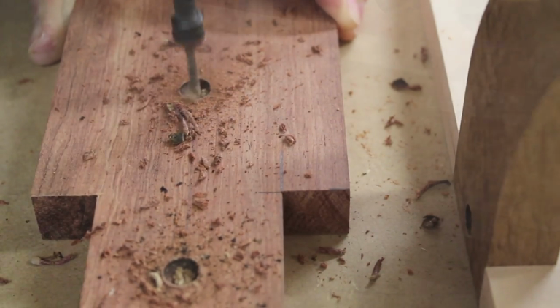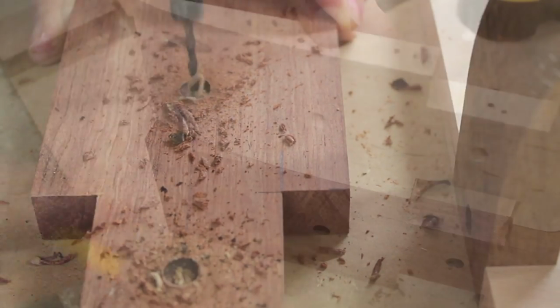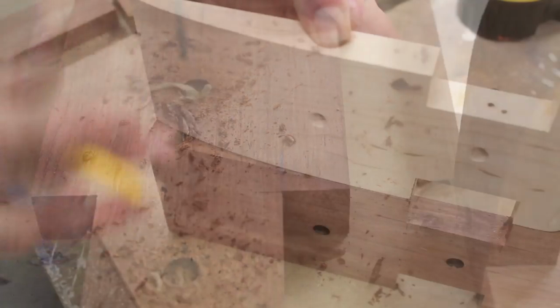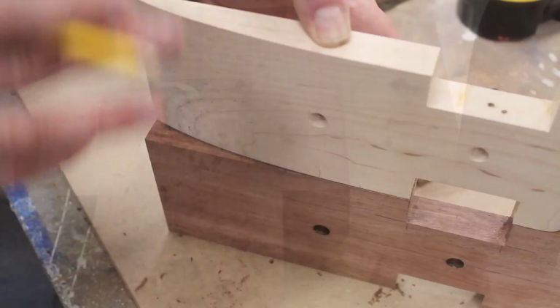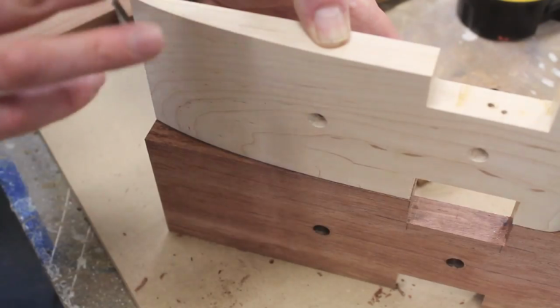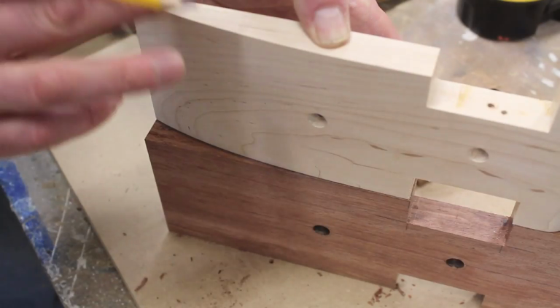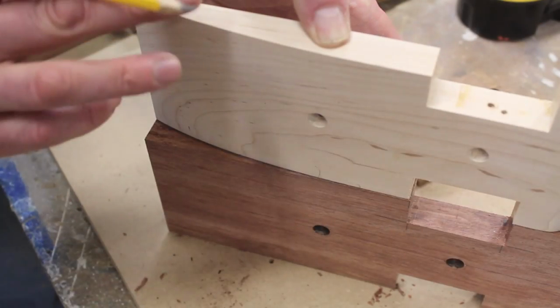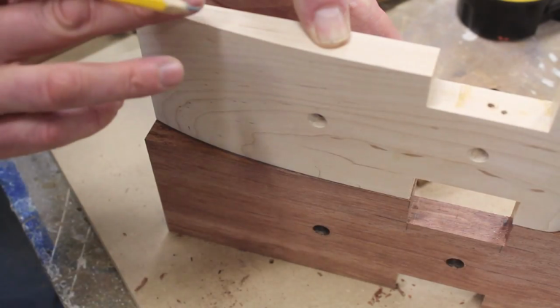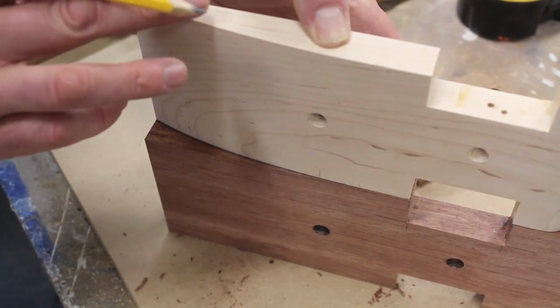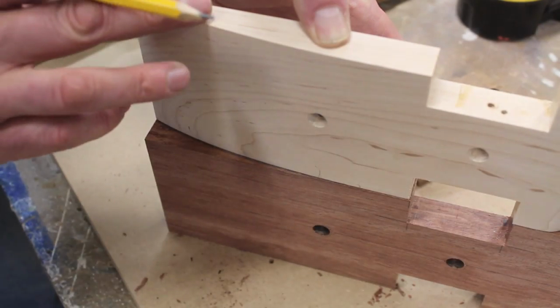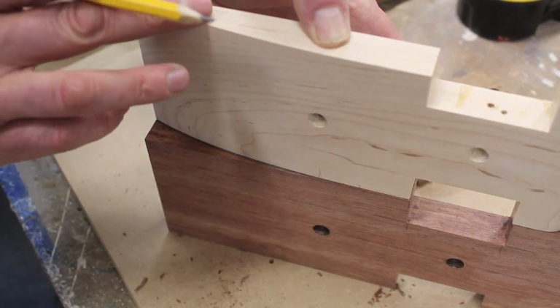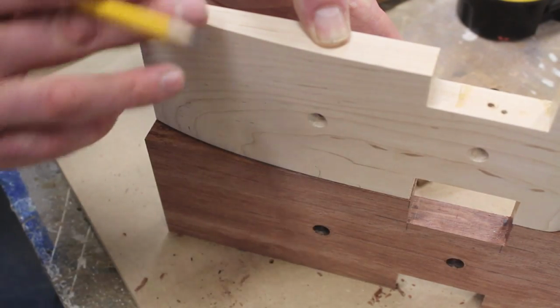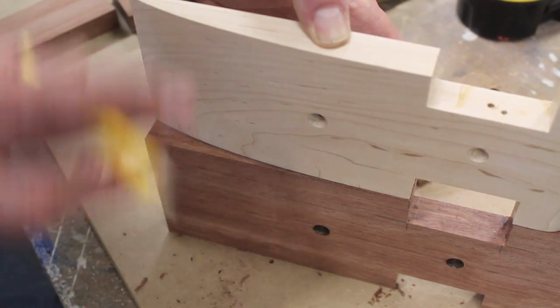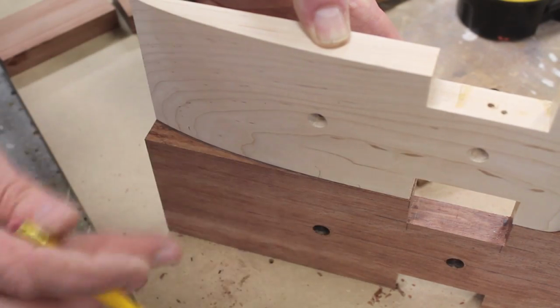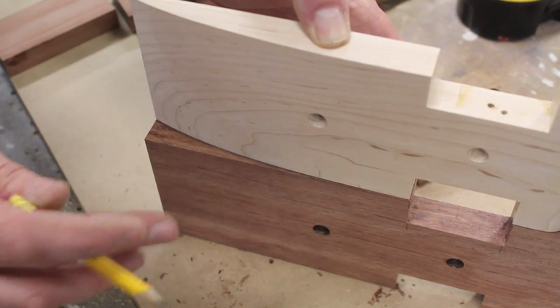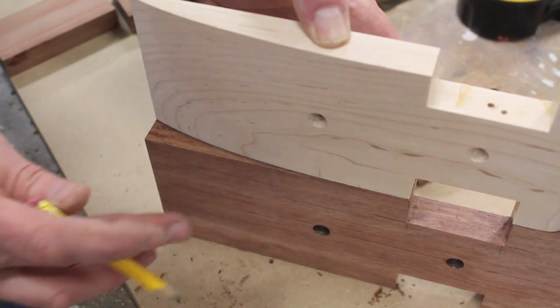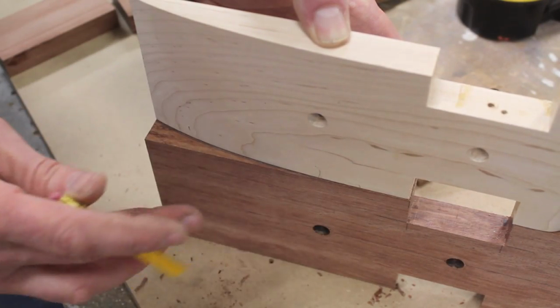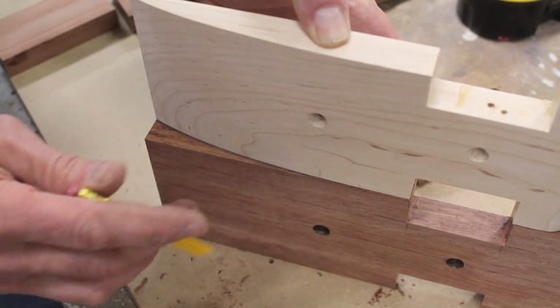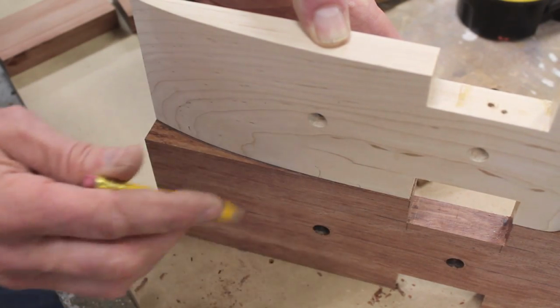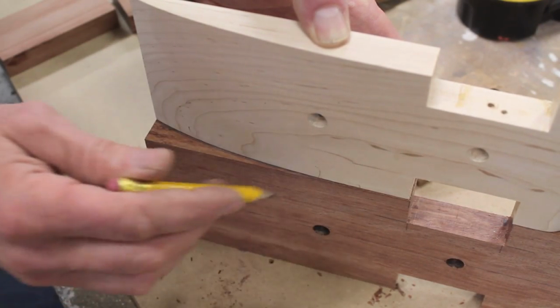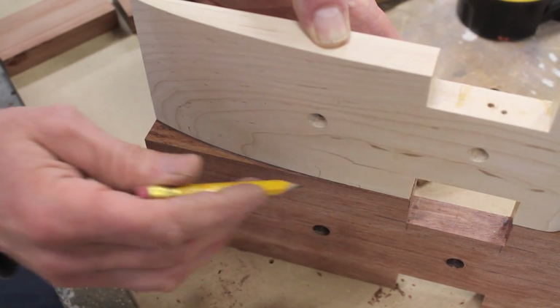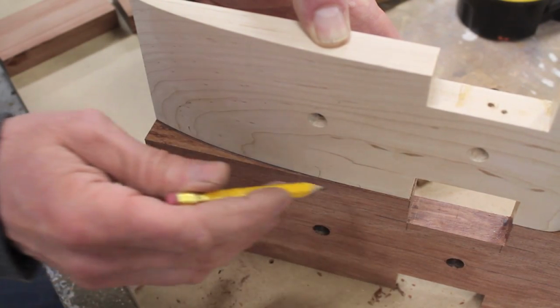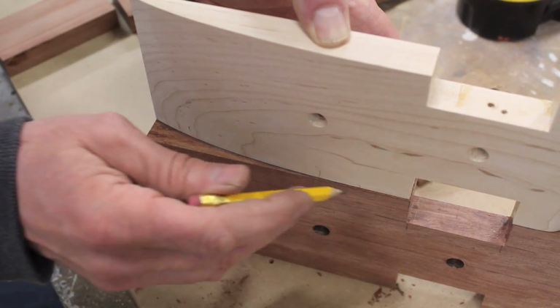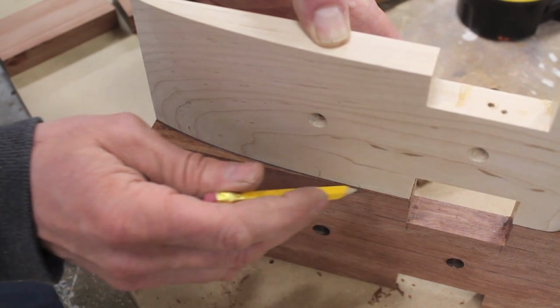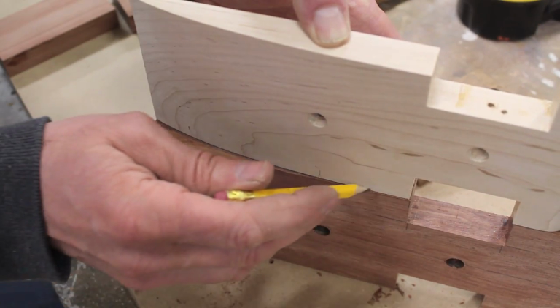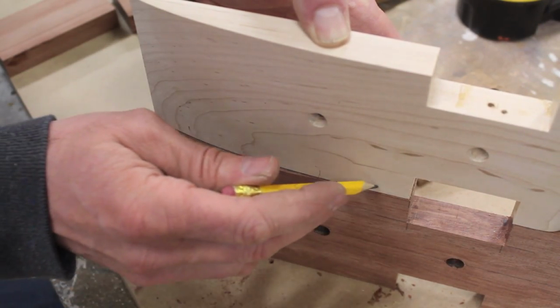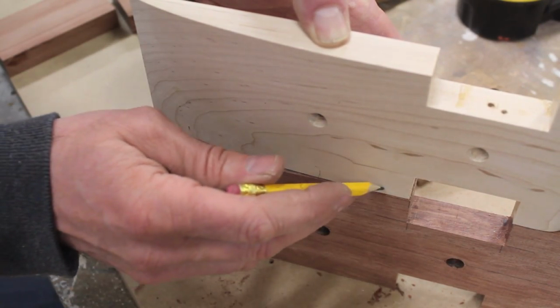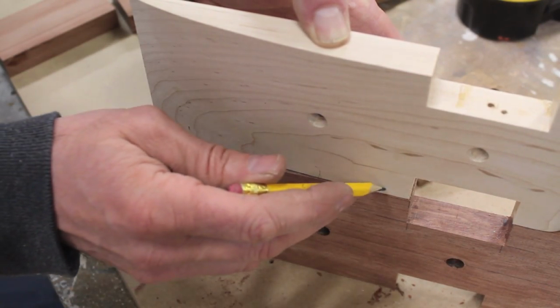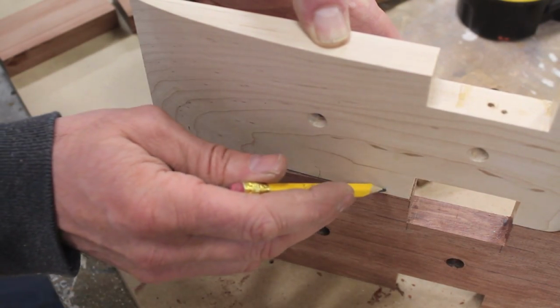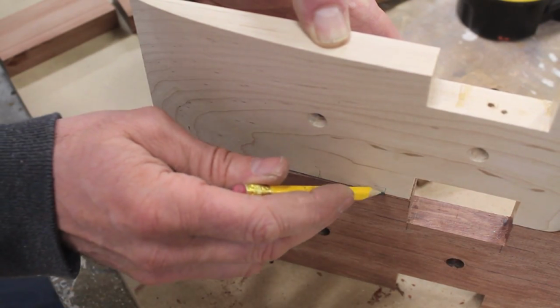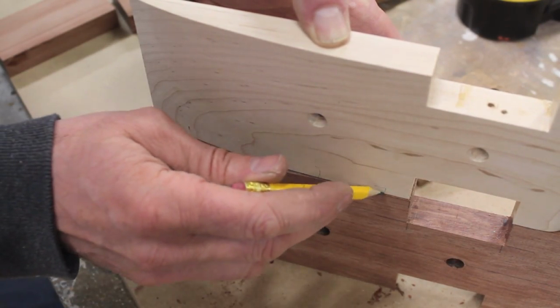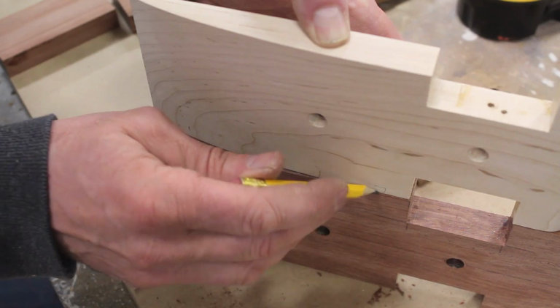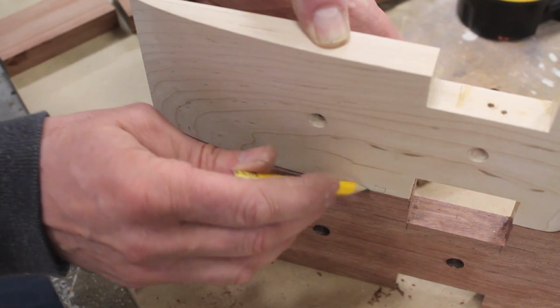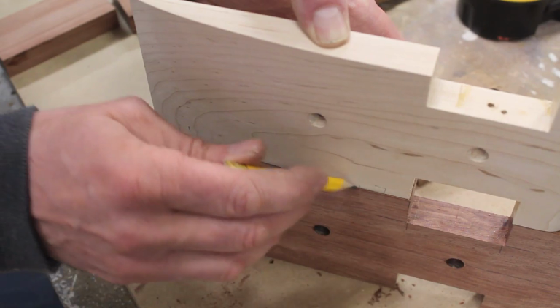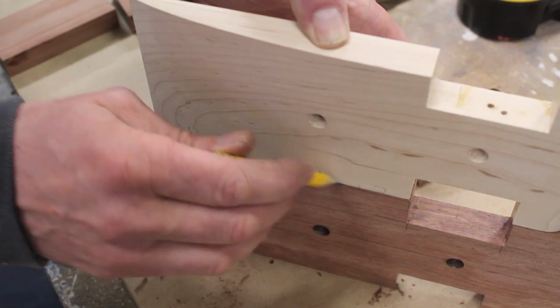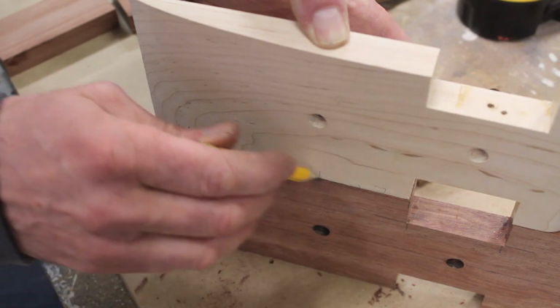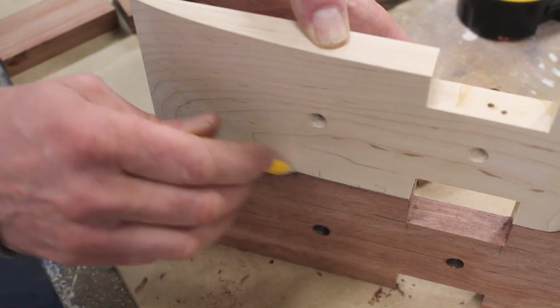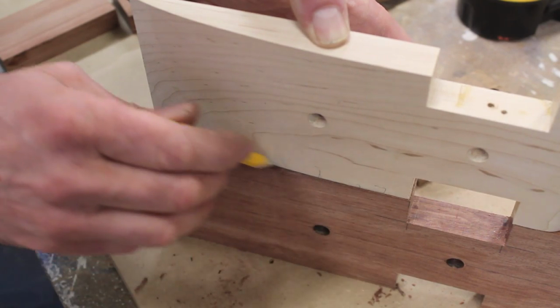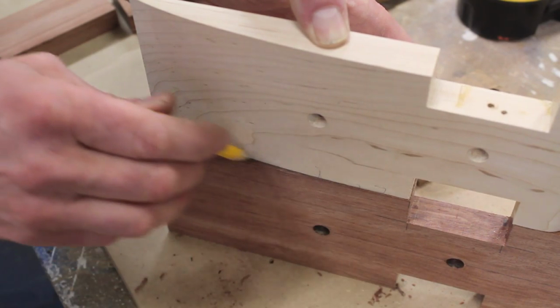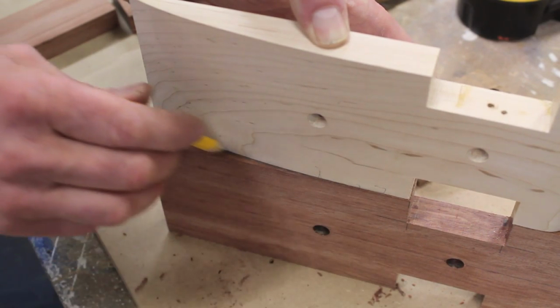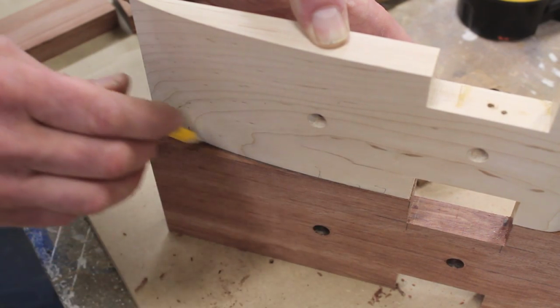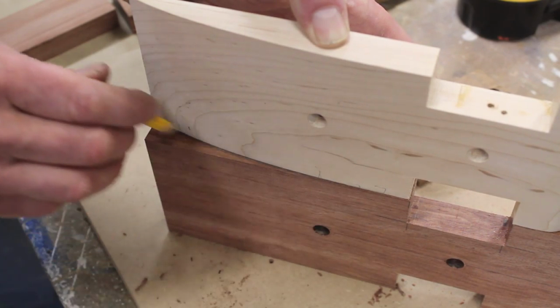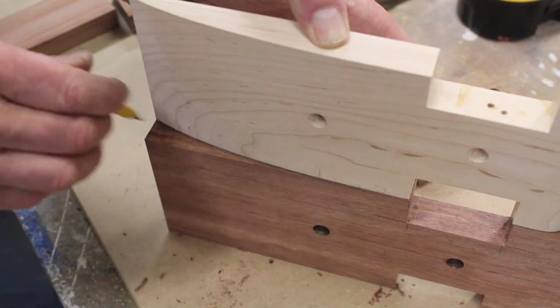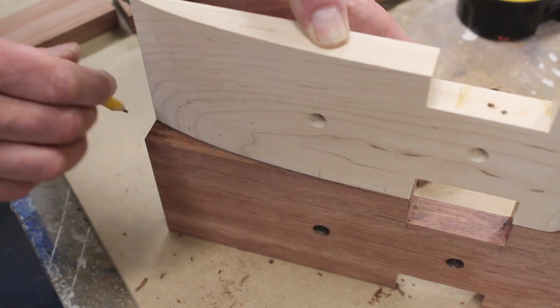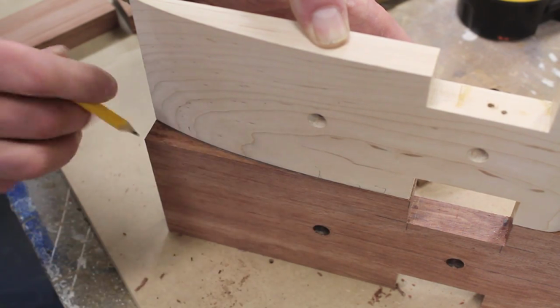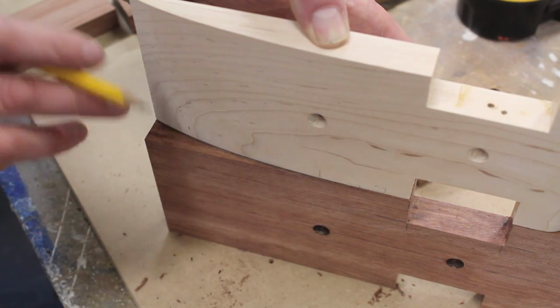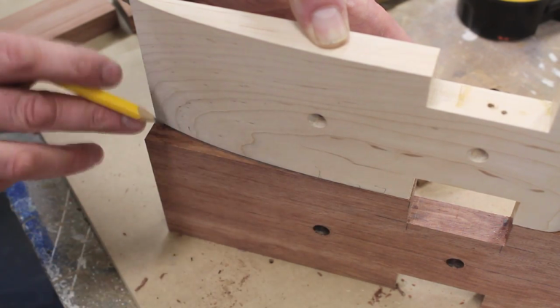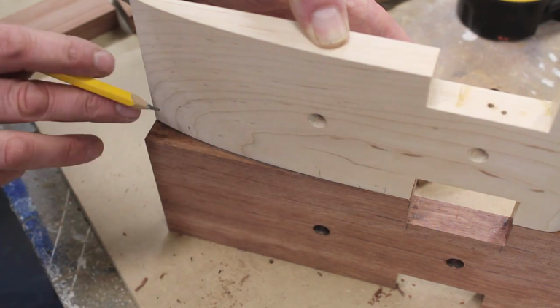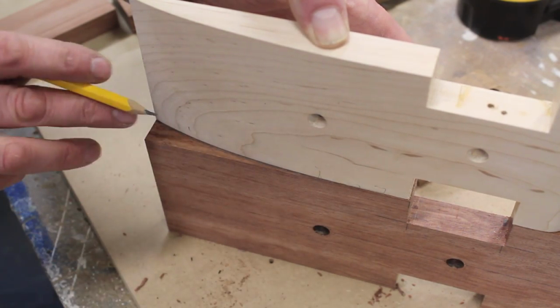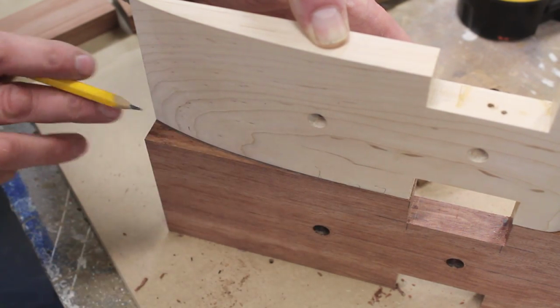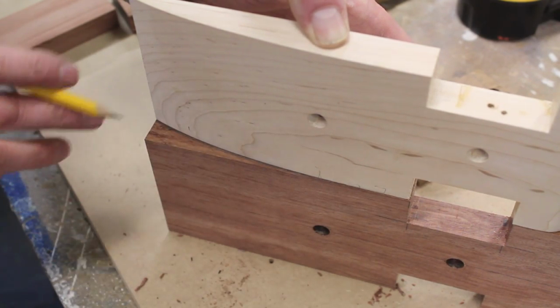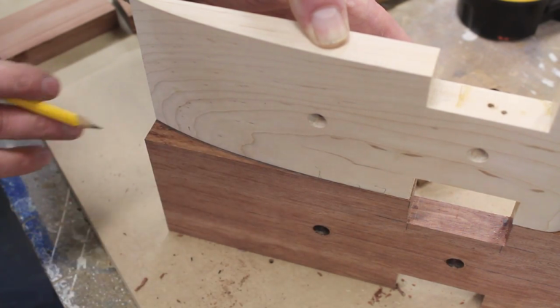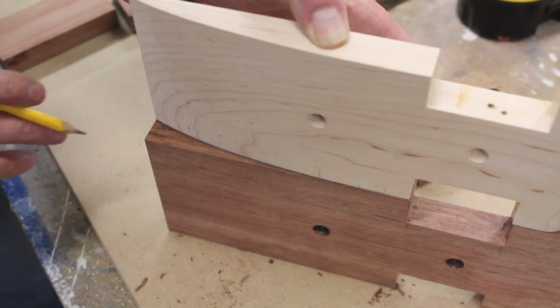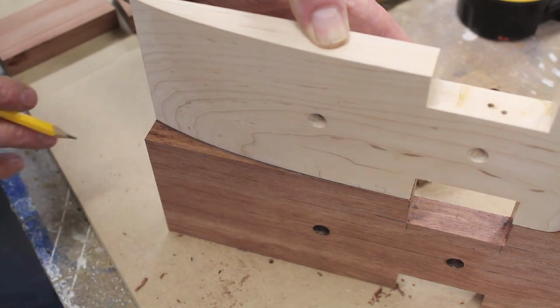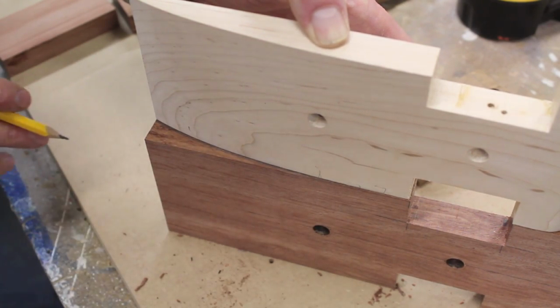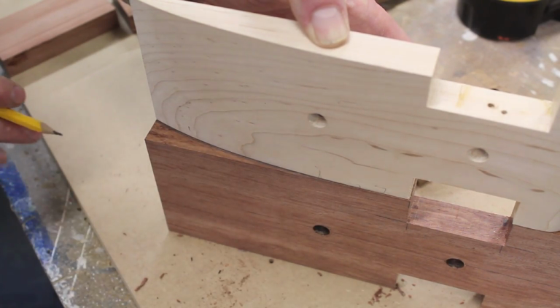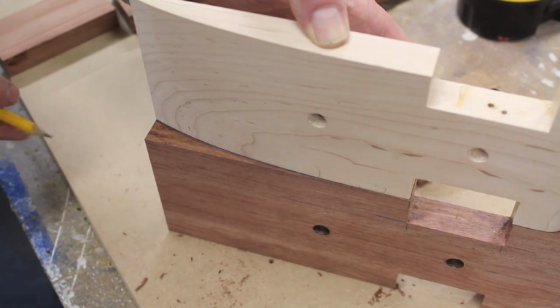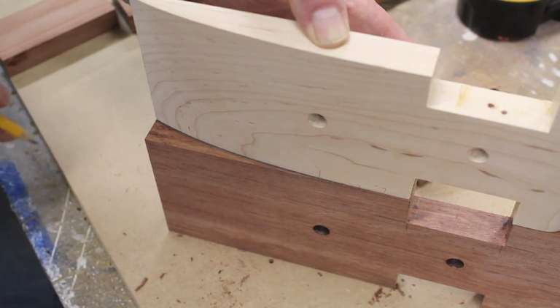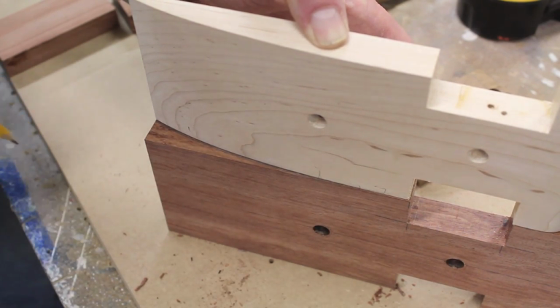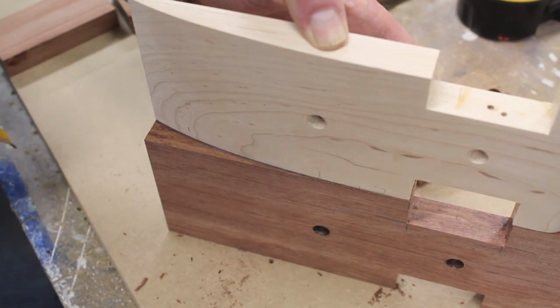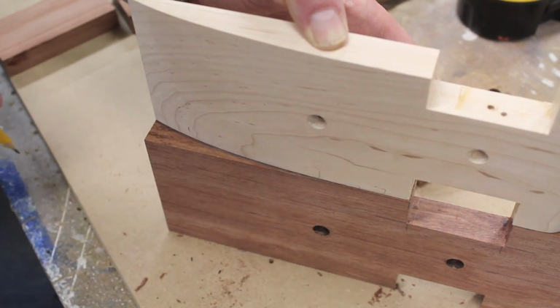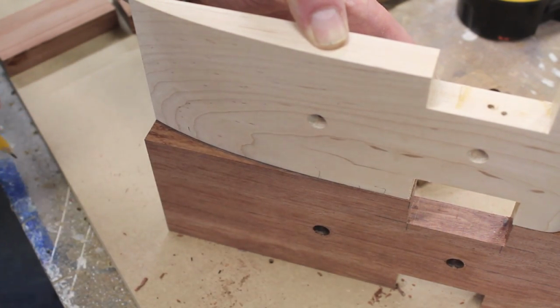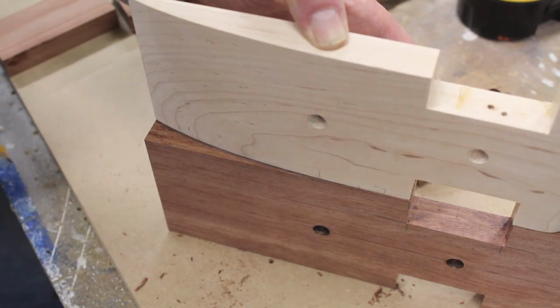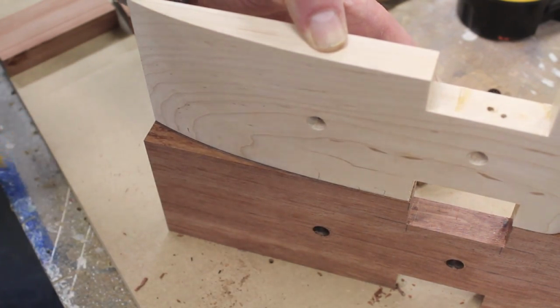I remove the arms from the model so I can use it as a pattern to trace a line for my next cut on the bandsaw.